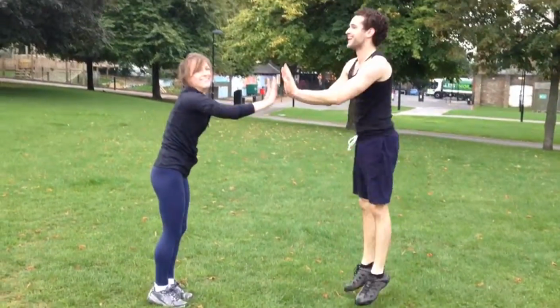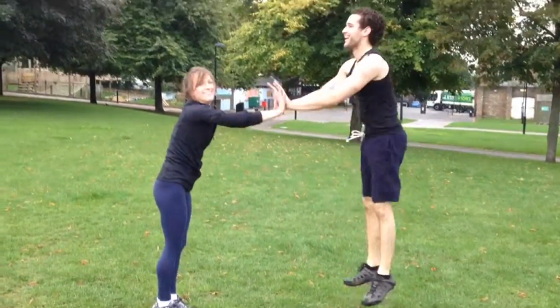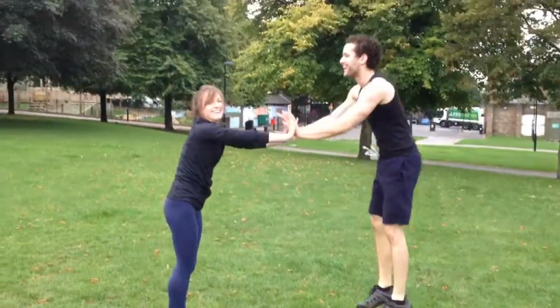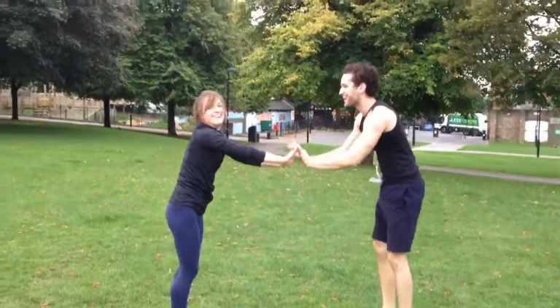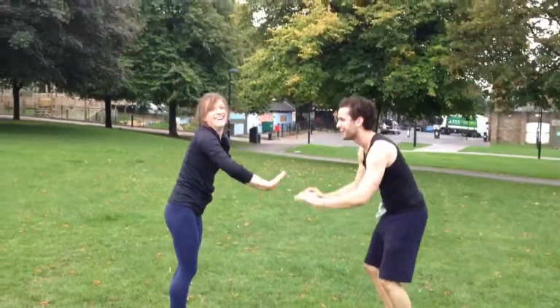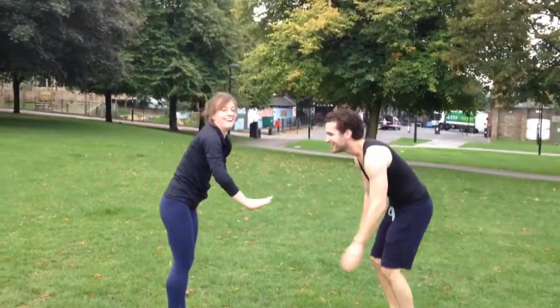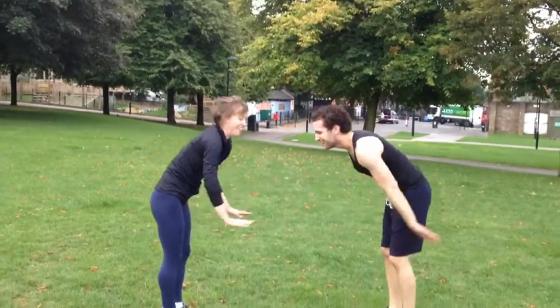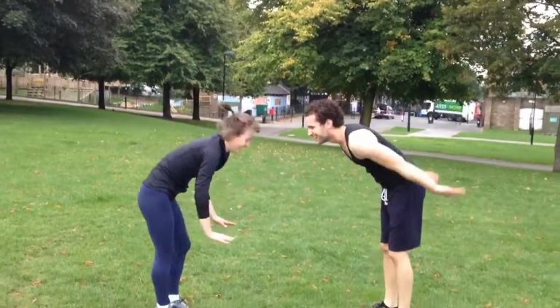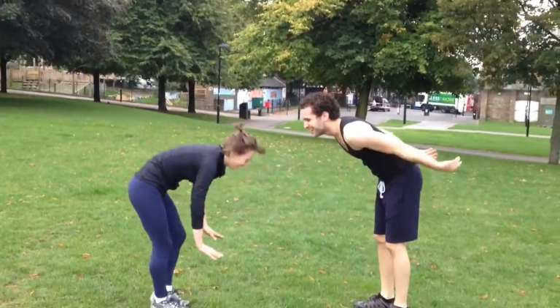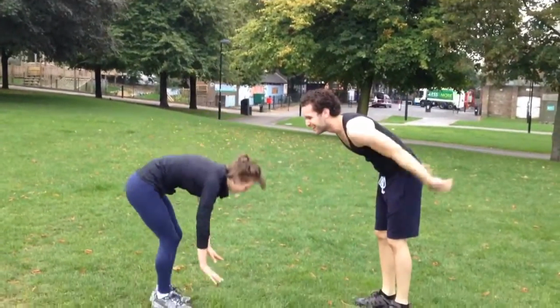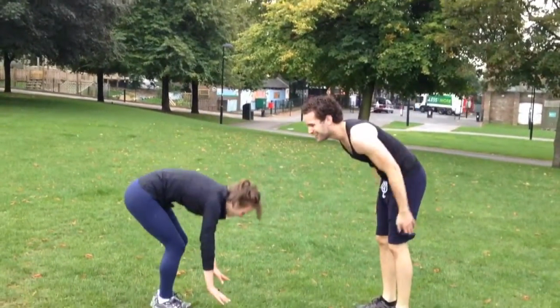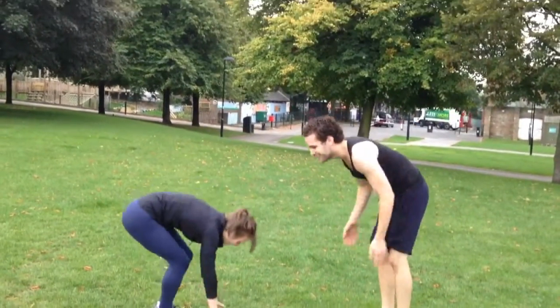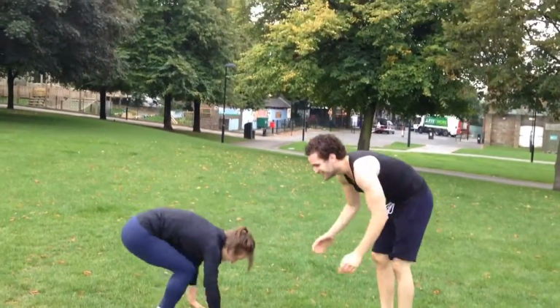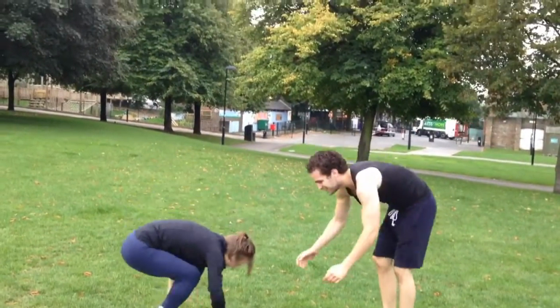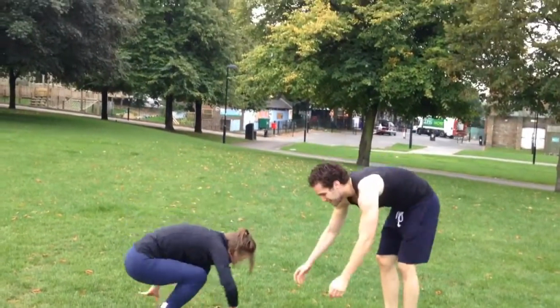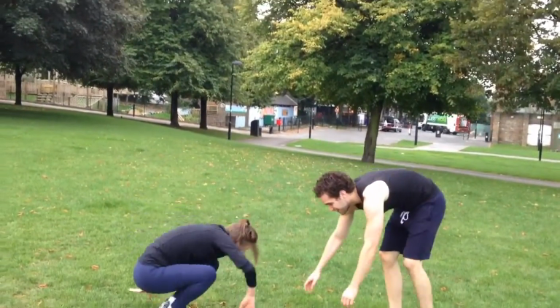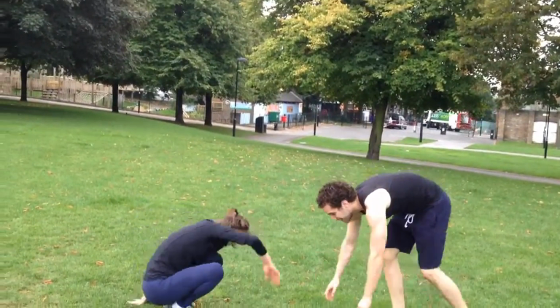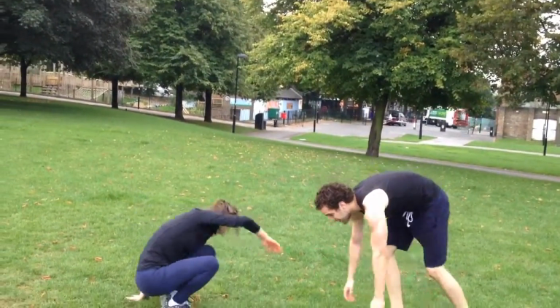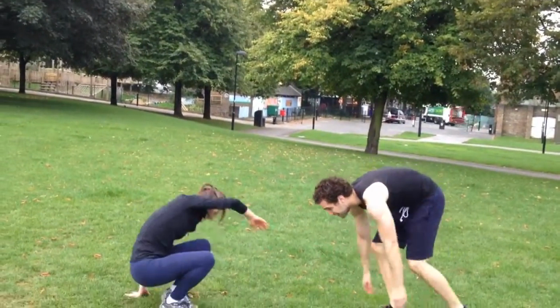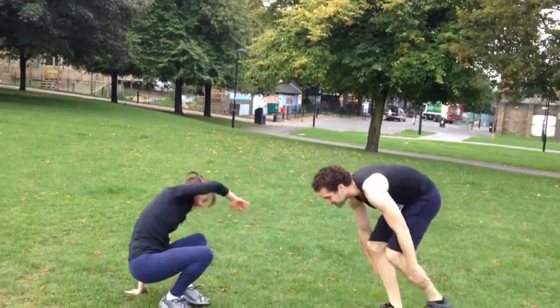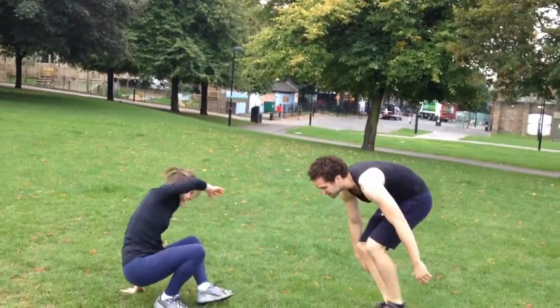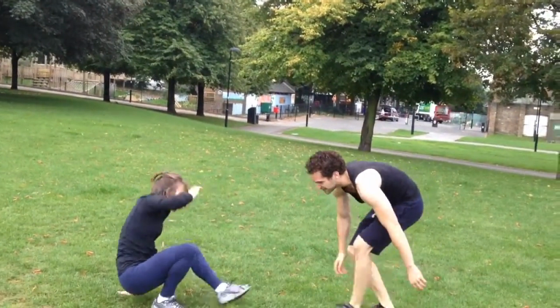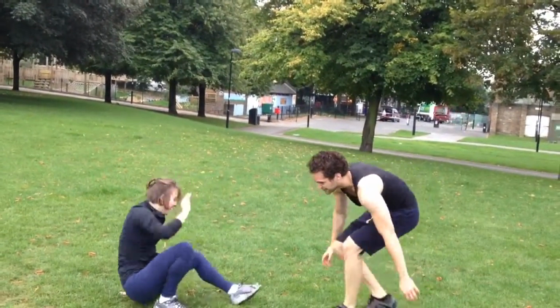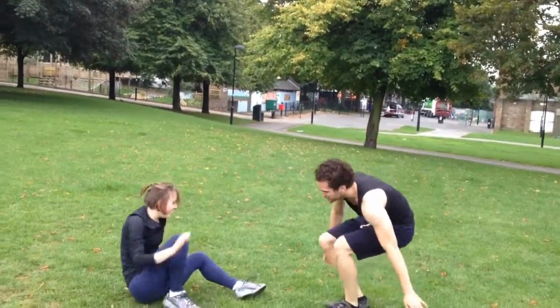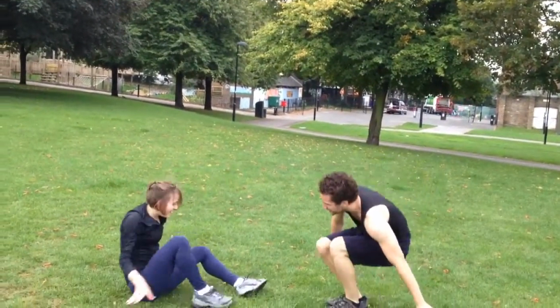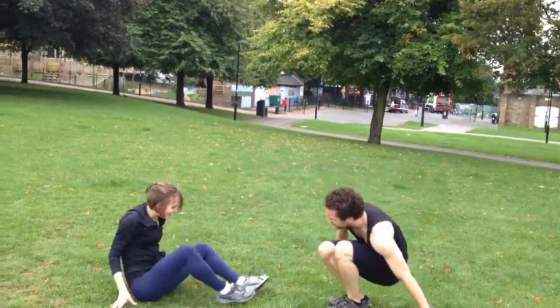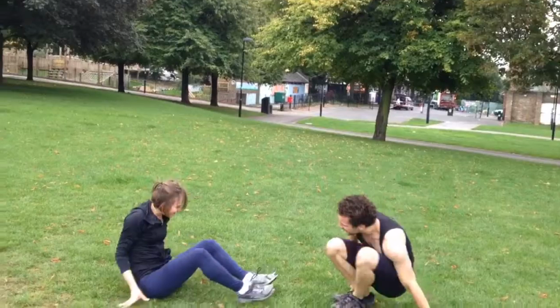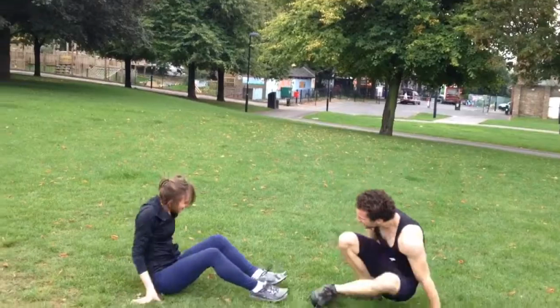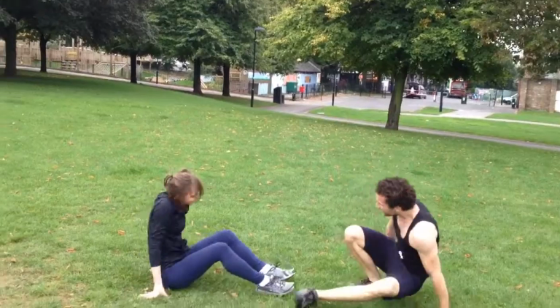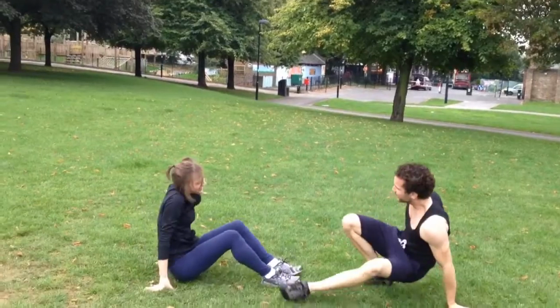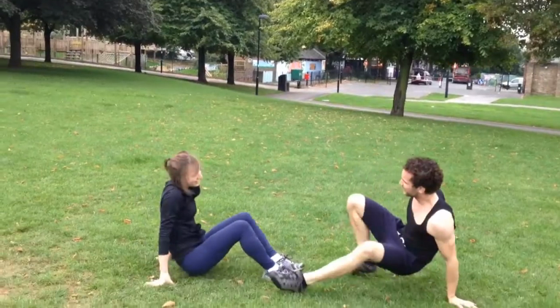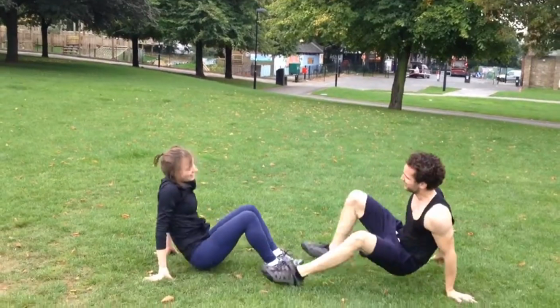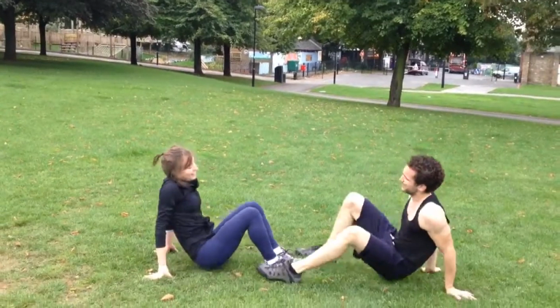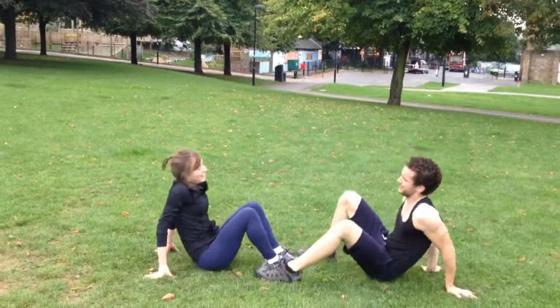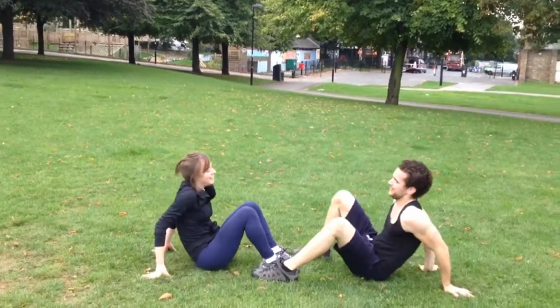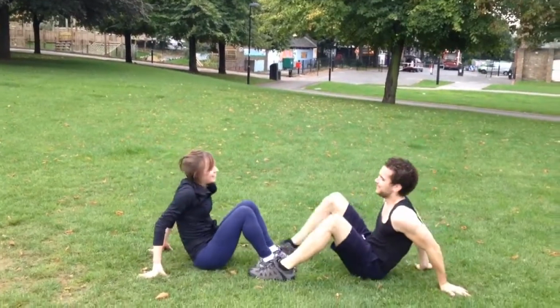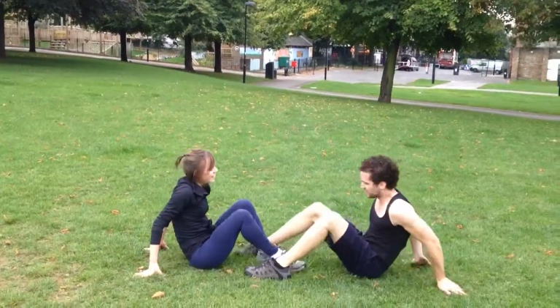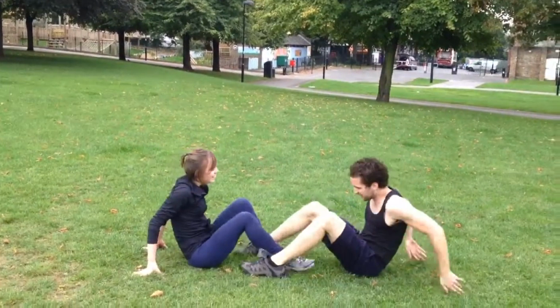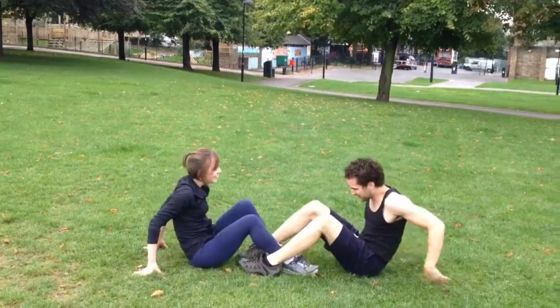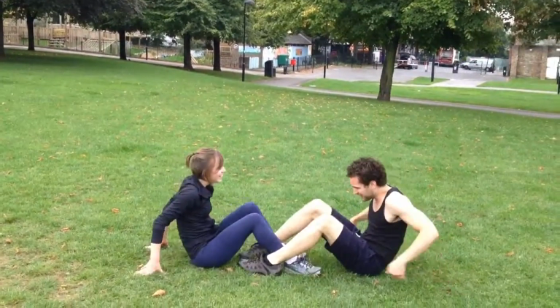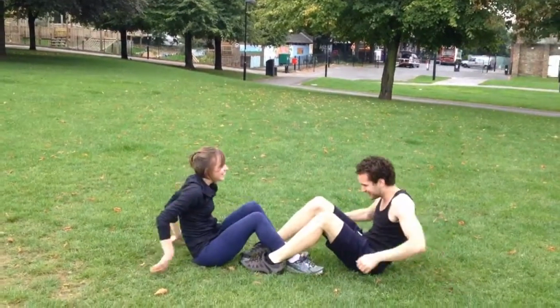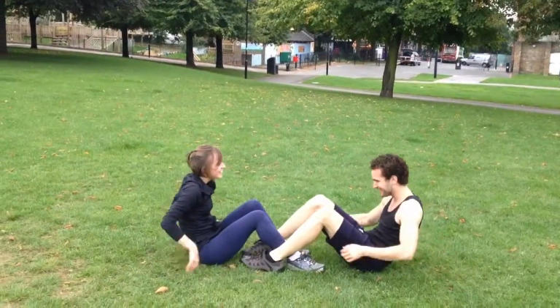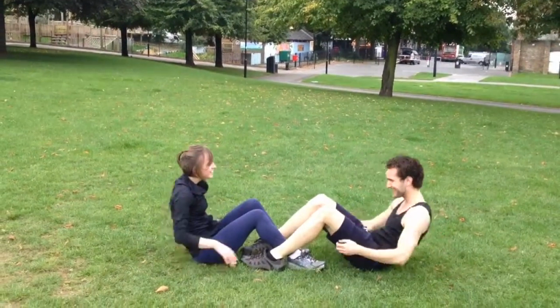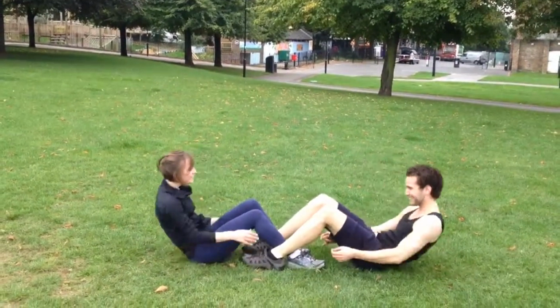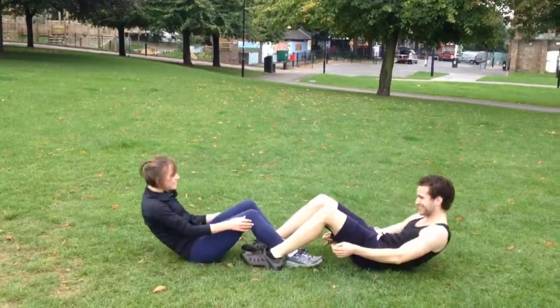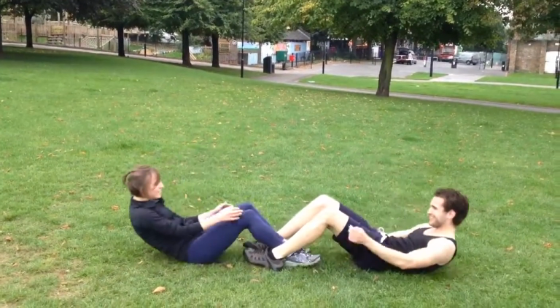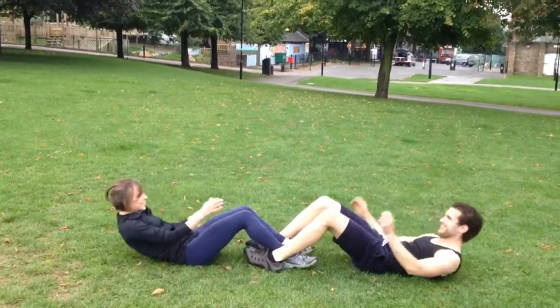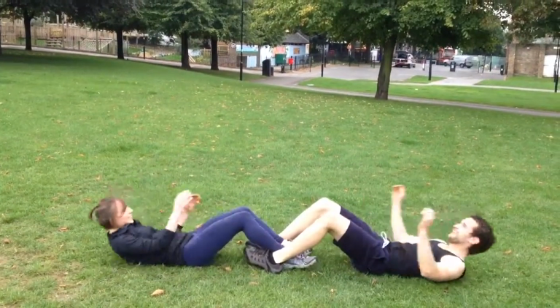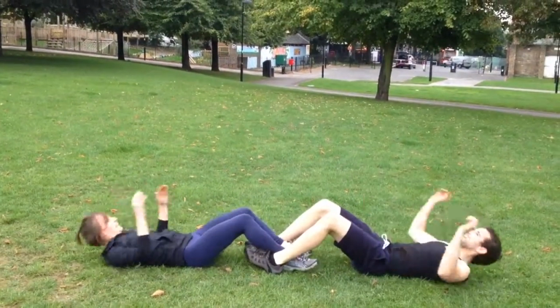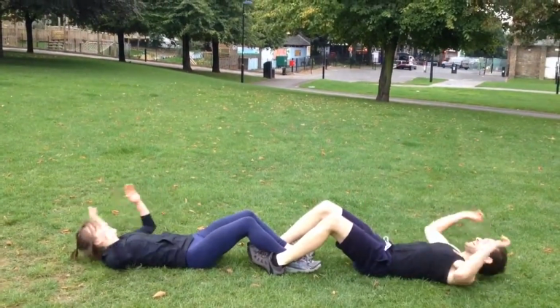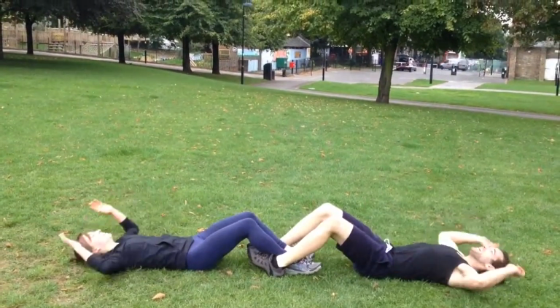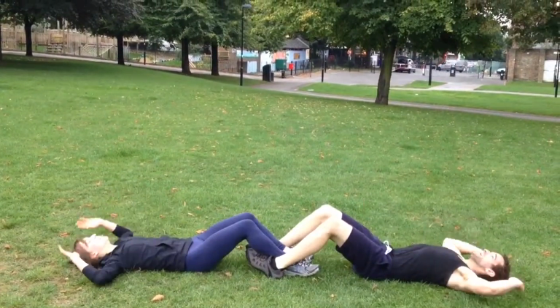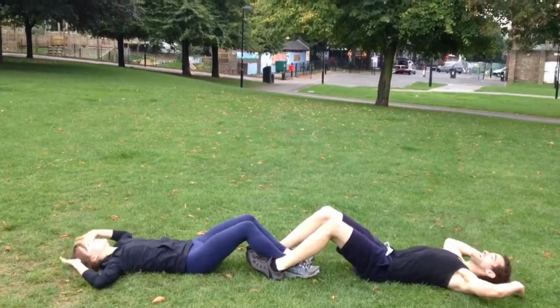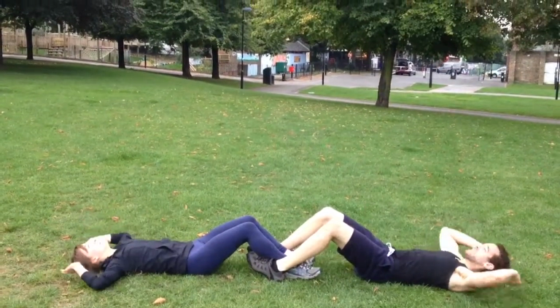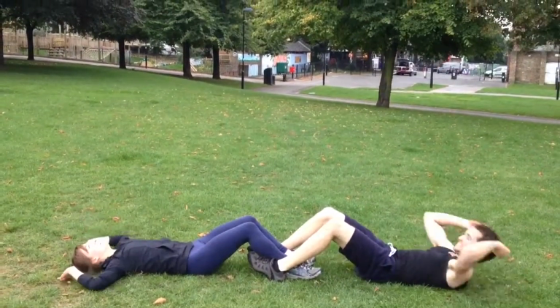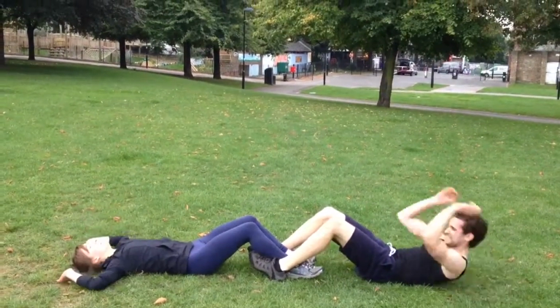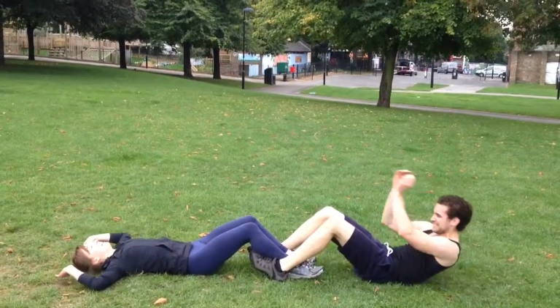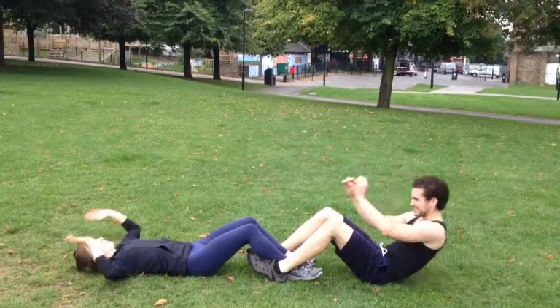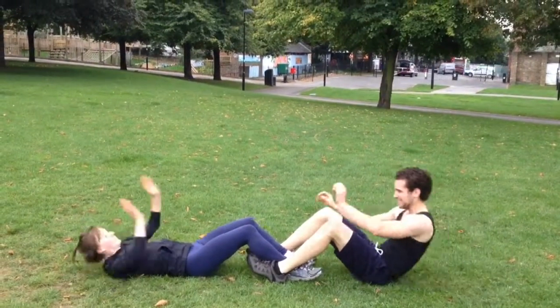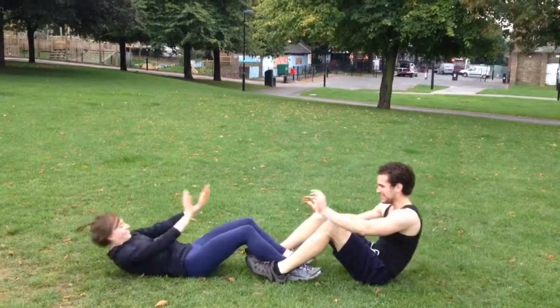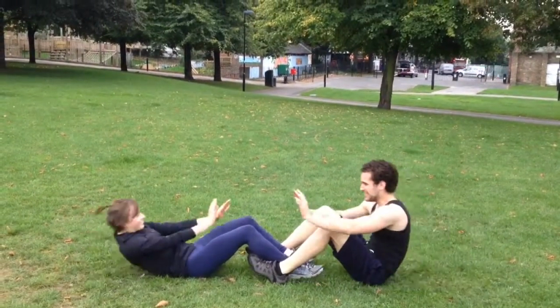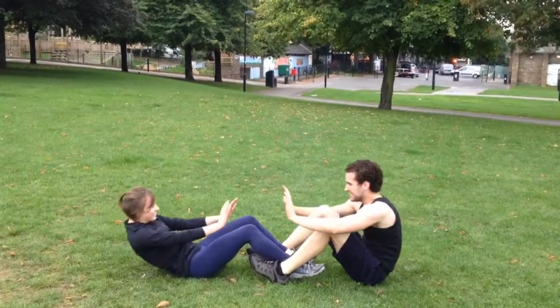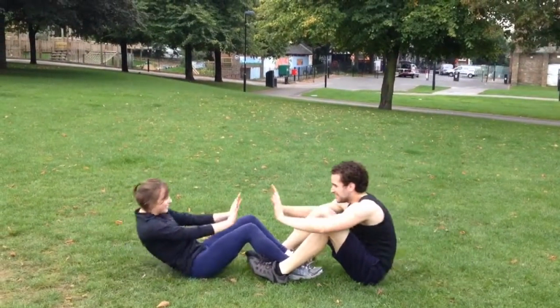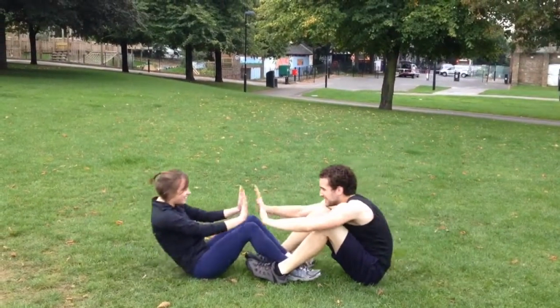Good job. Down to sit up, interlocking feet. Good job.